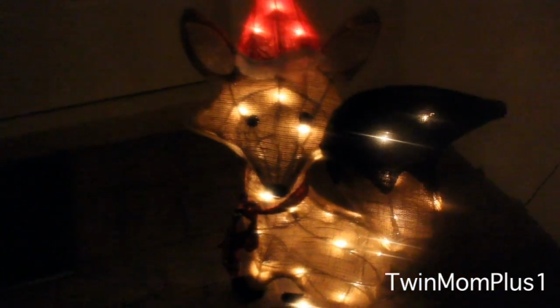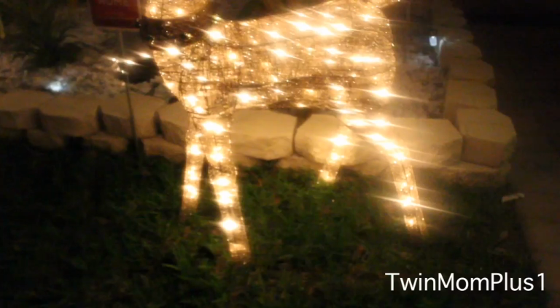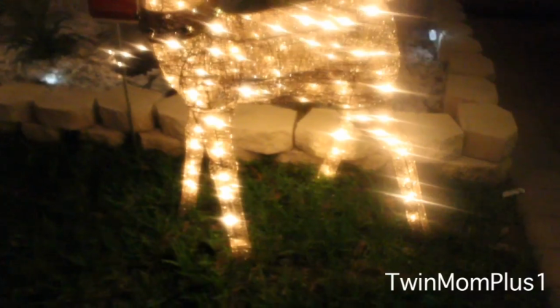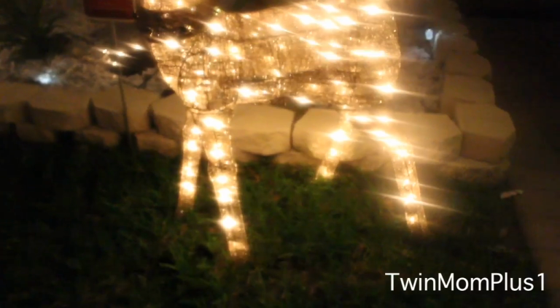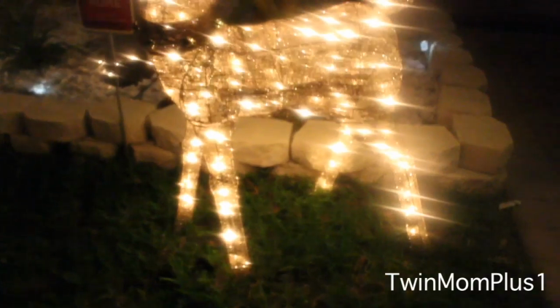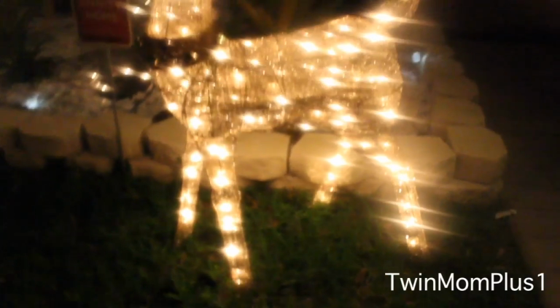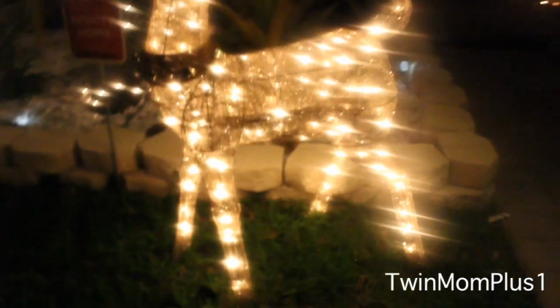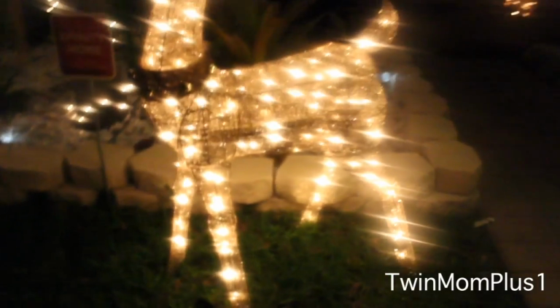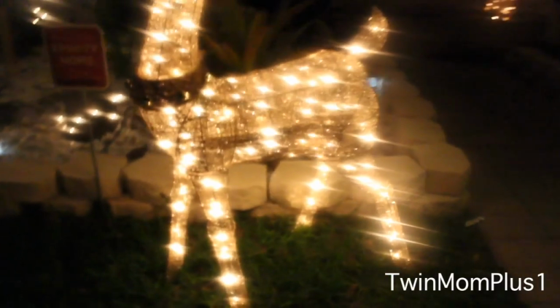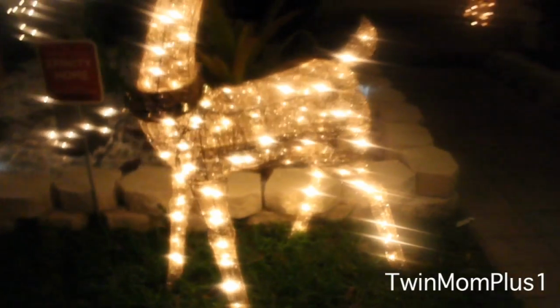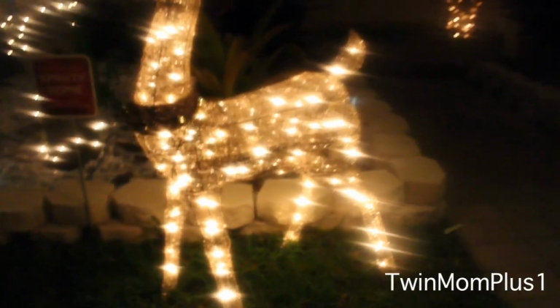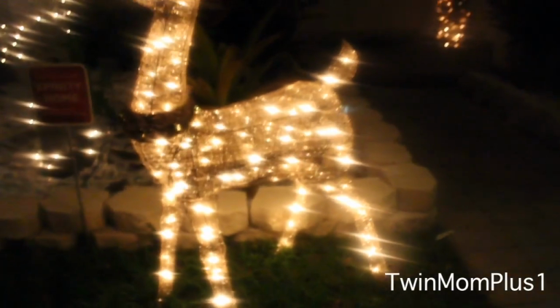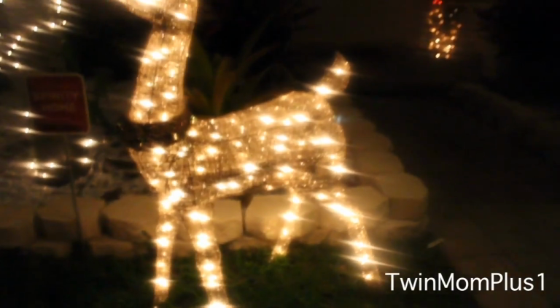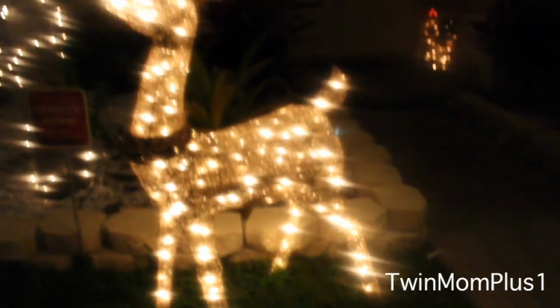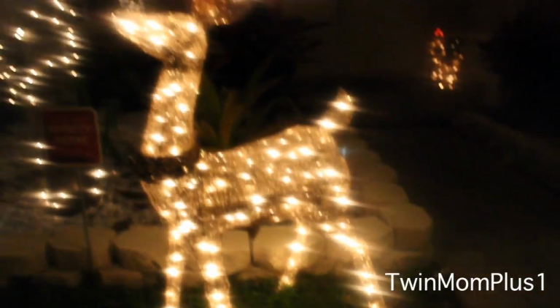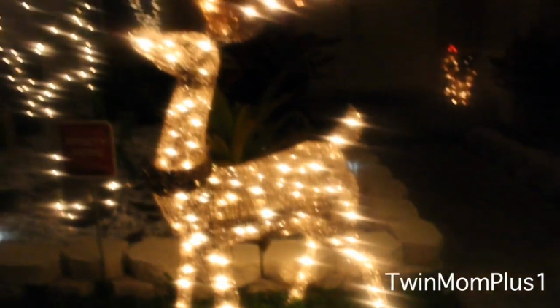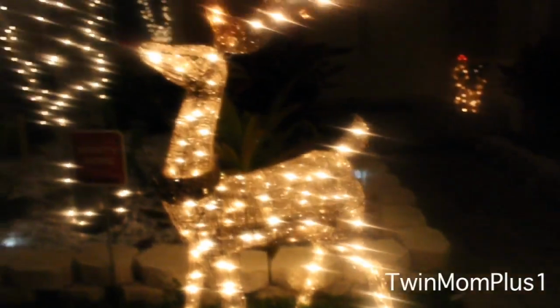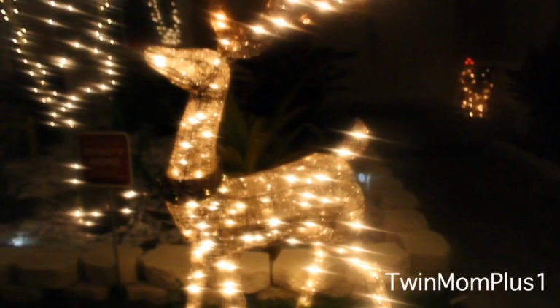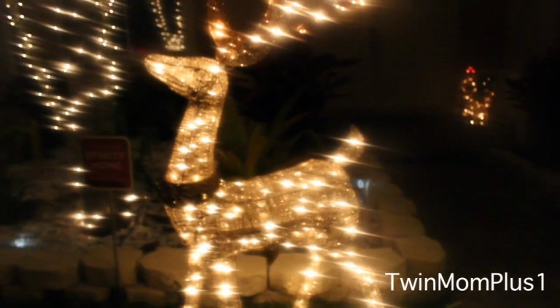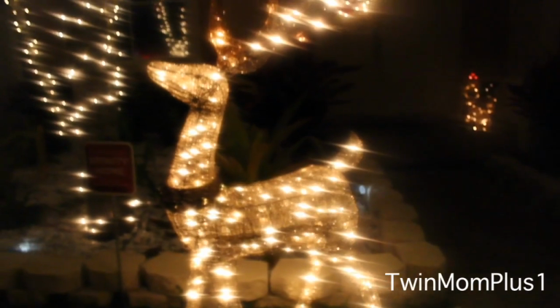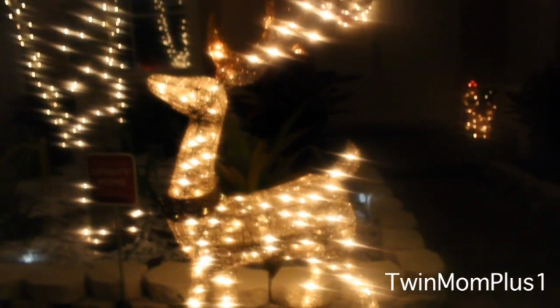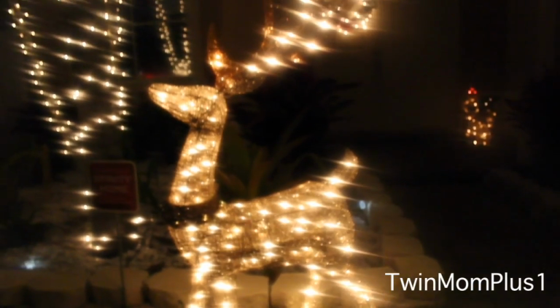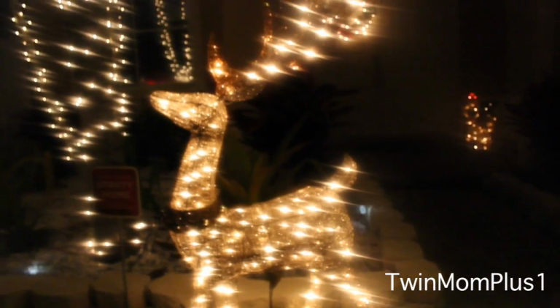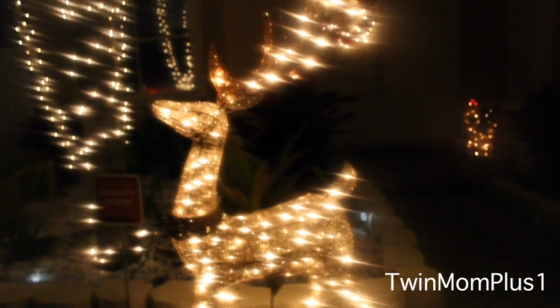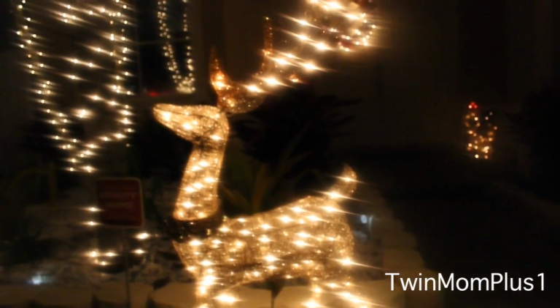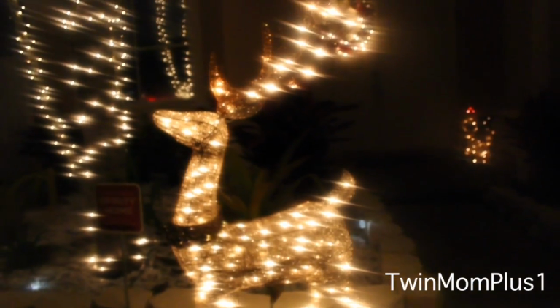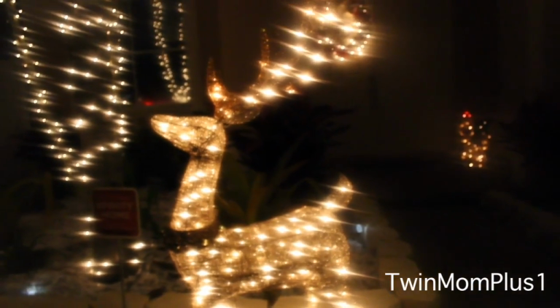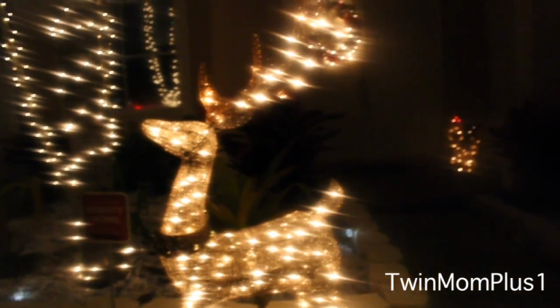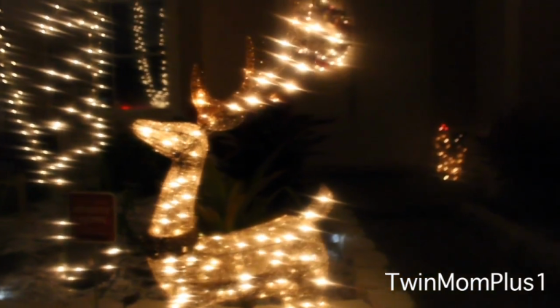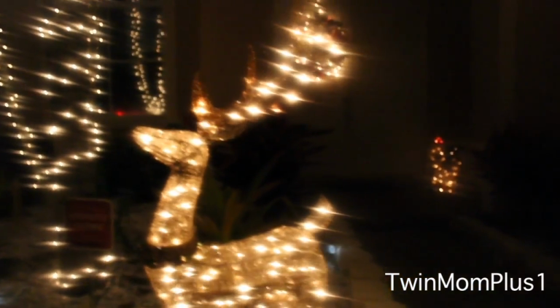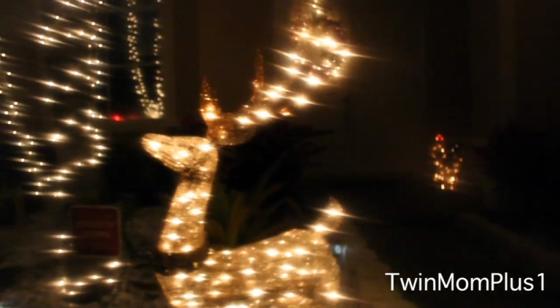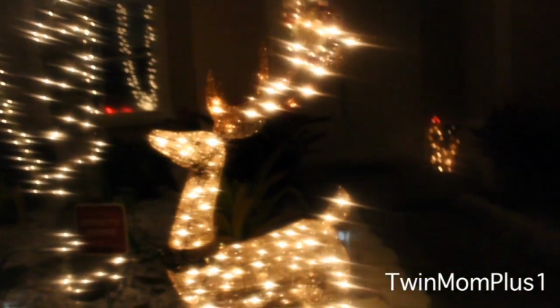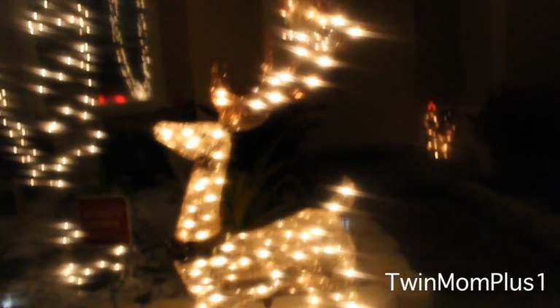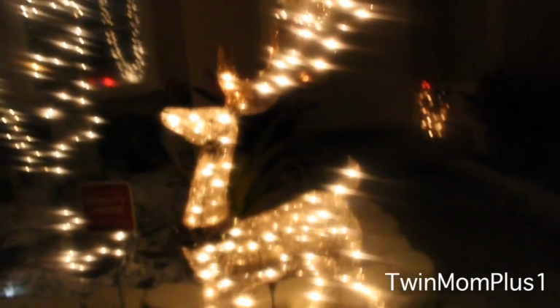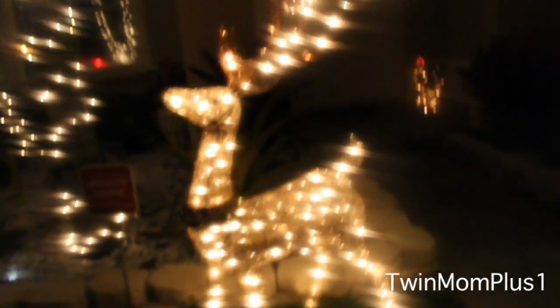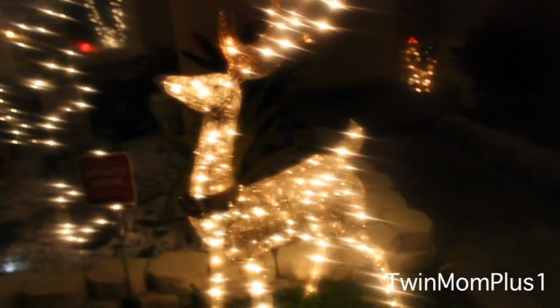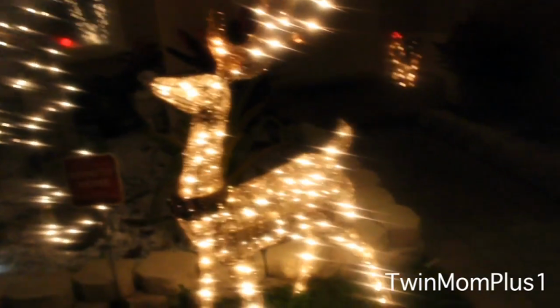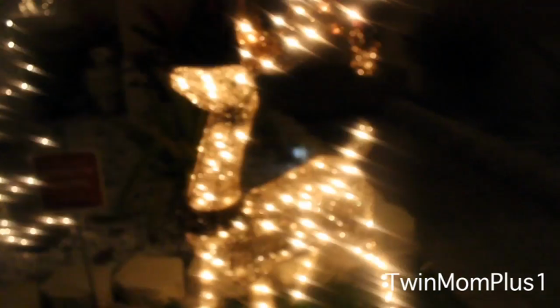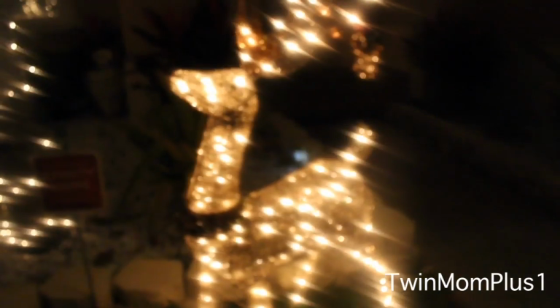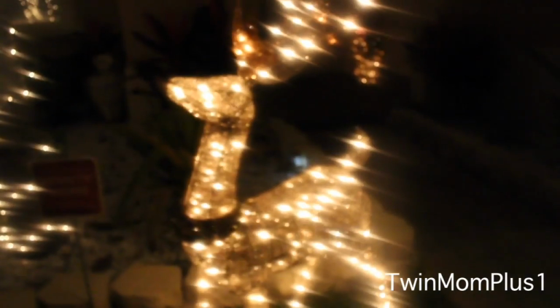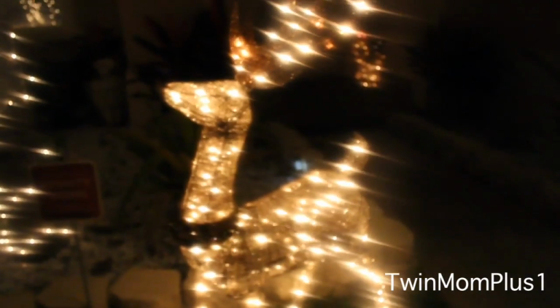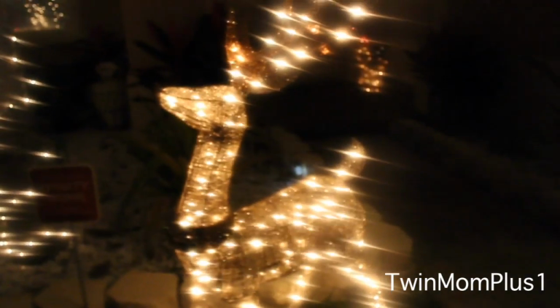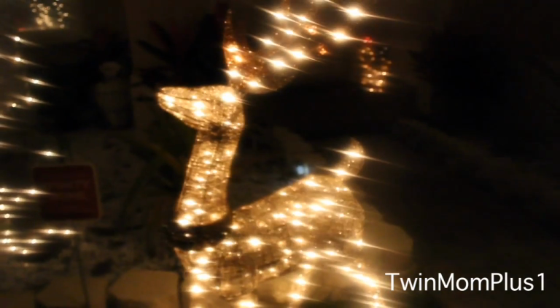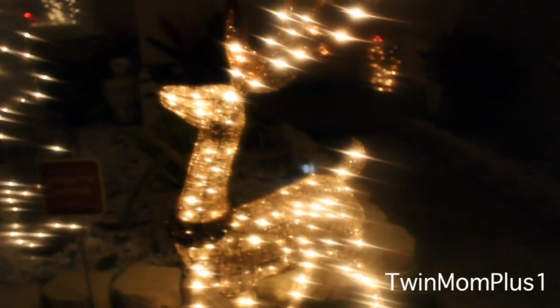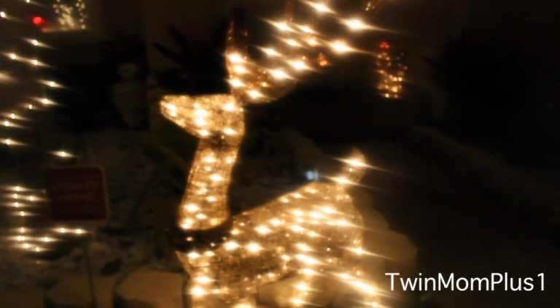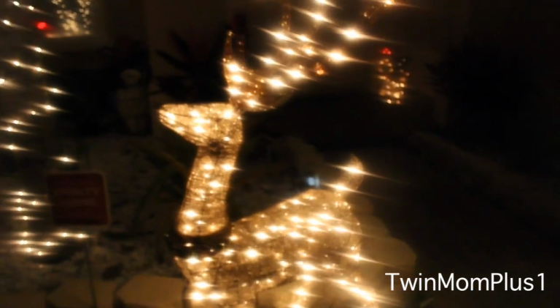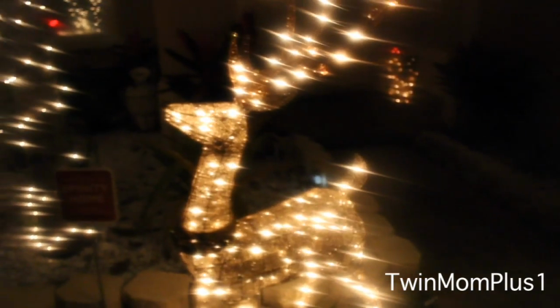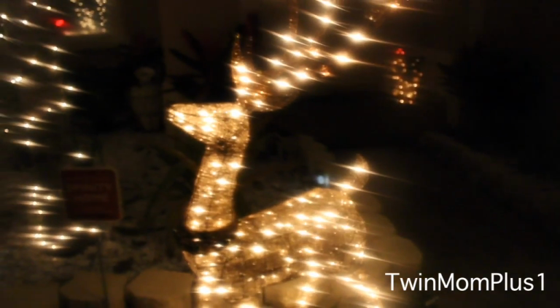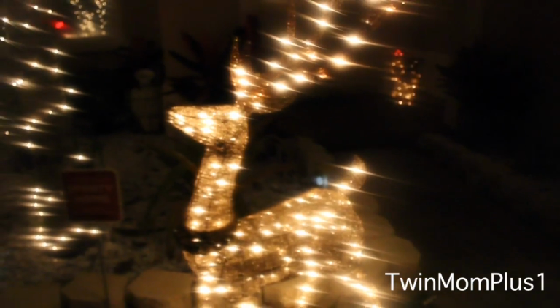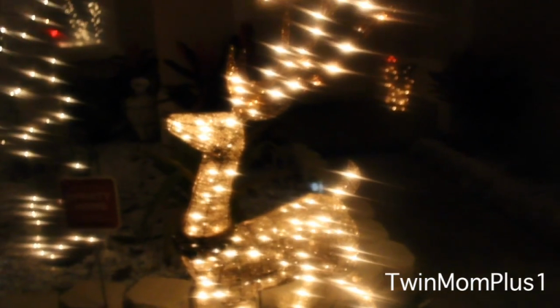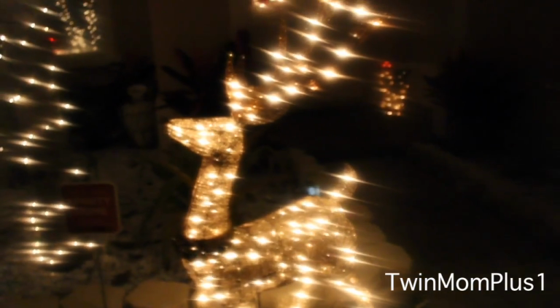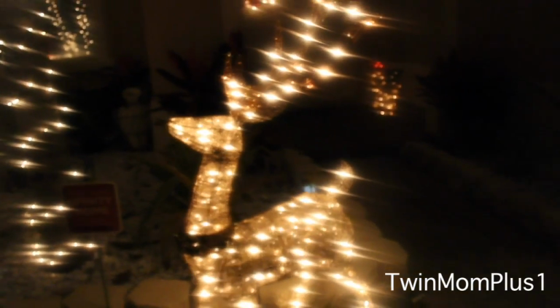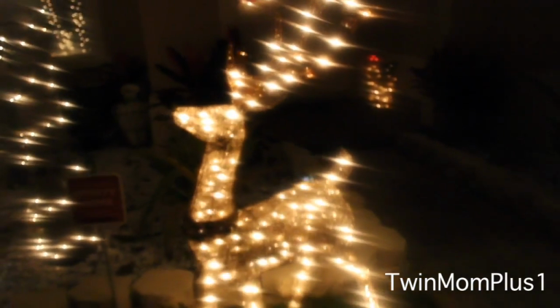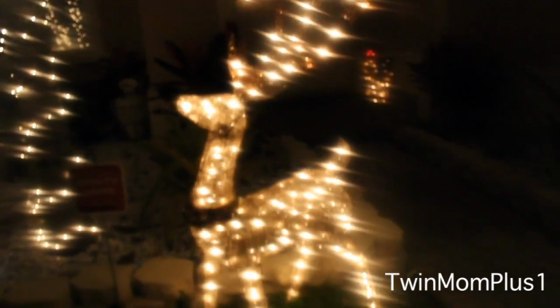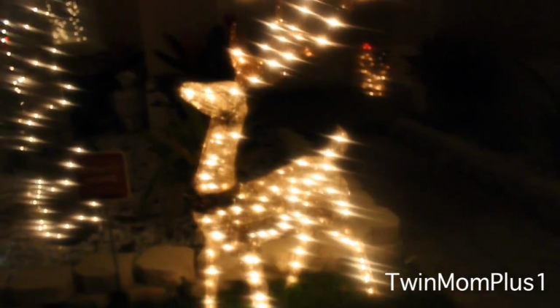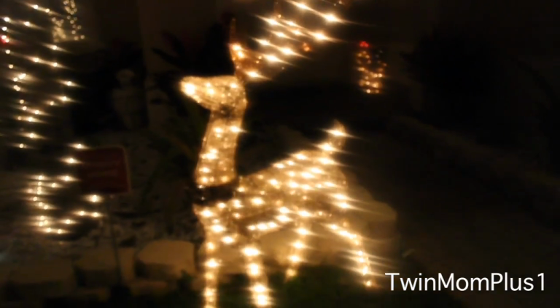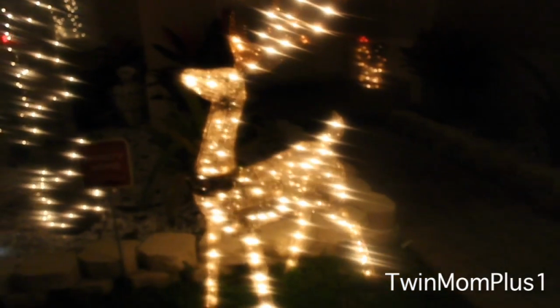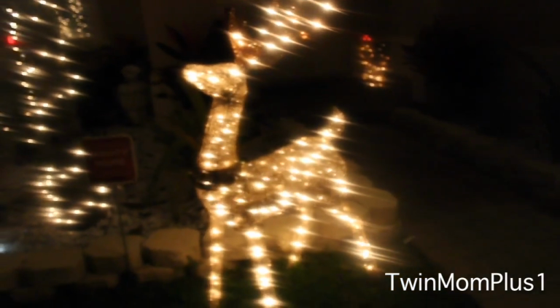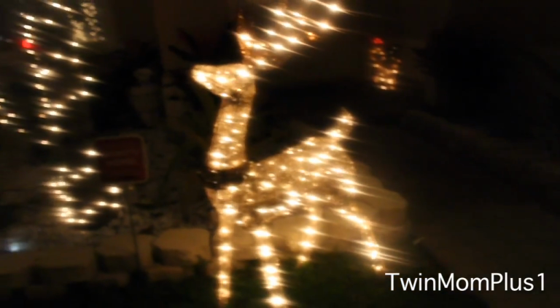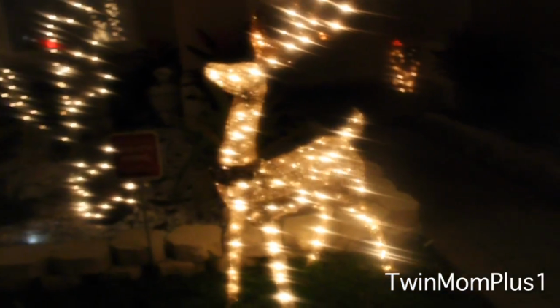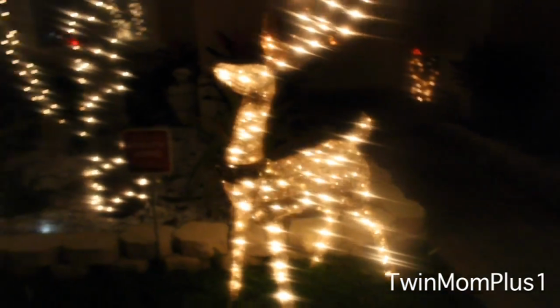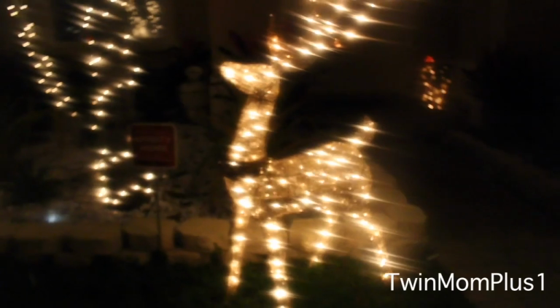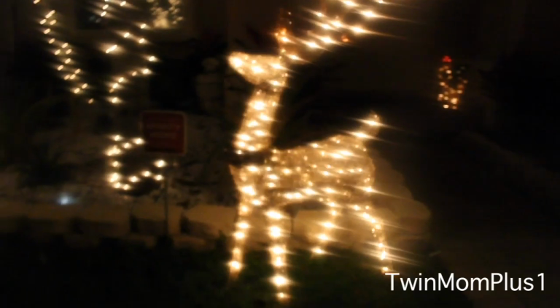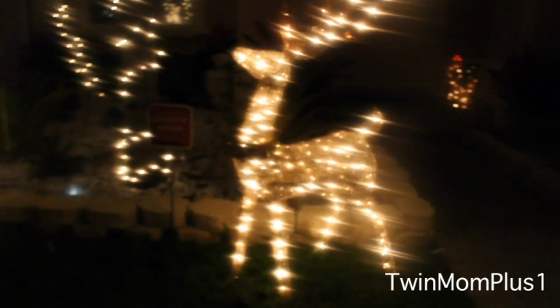We also have a beautiful gold reindeer — you can see it well here.